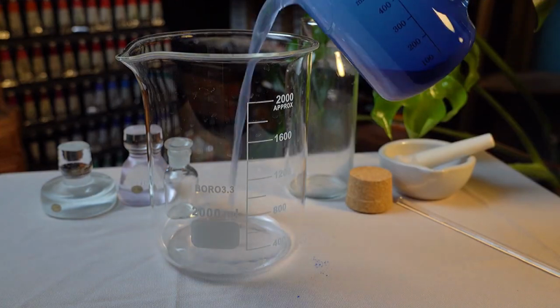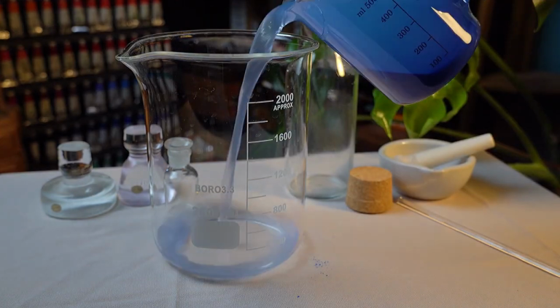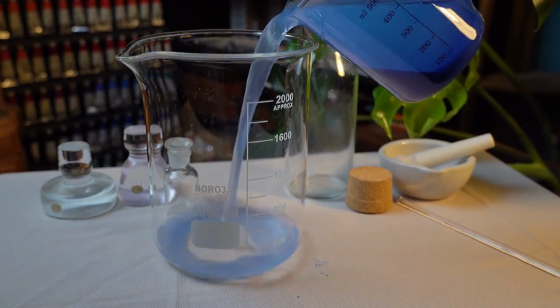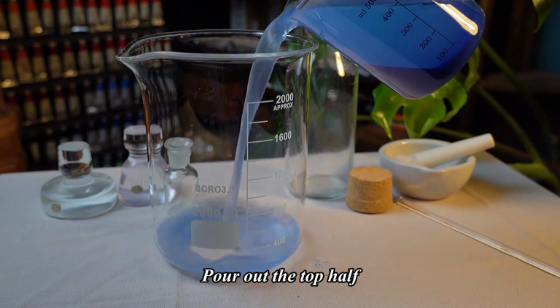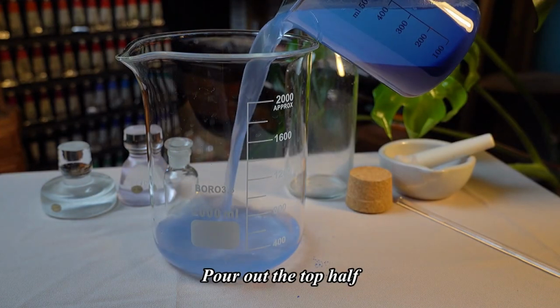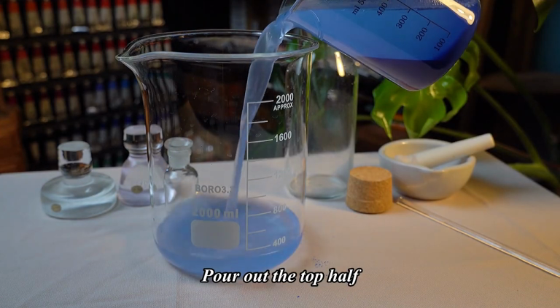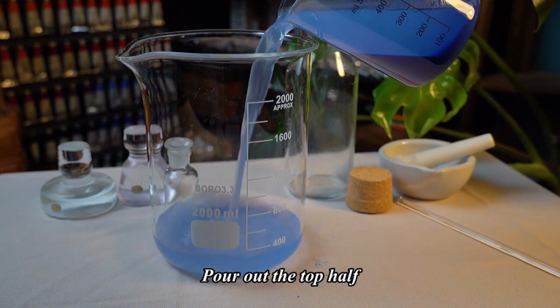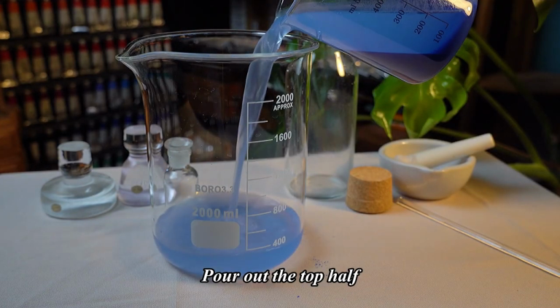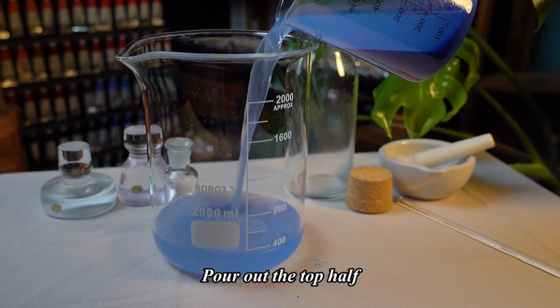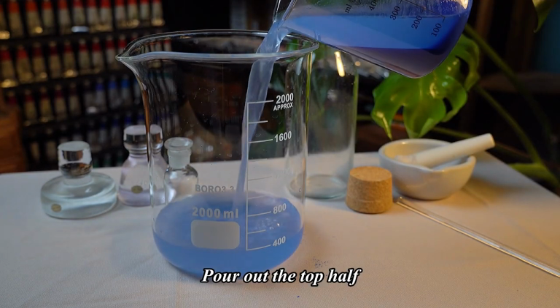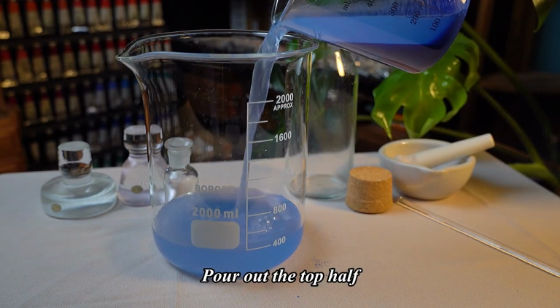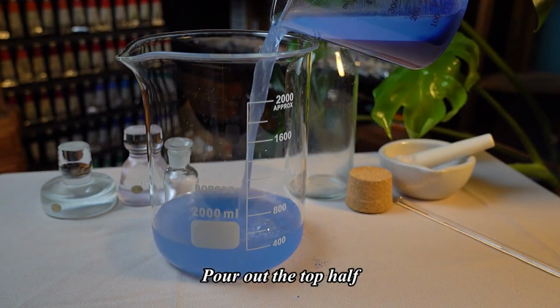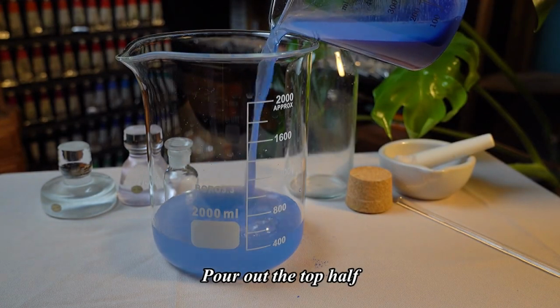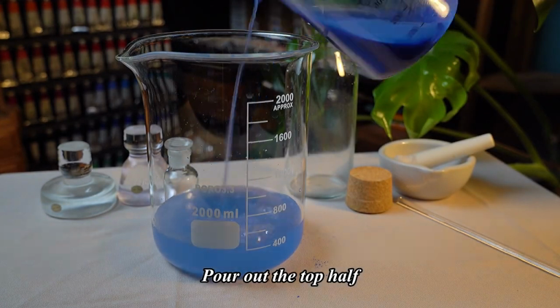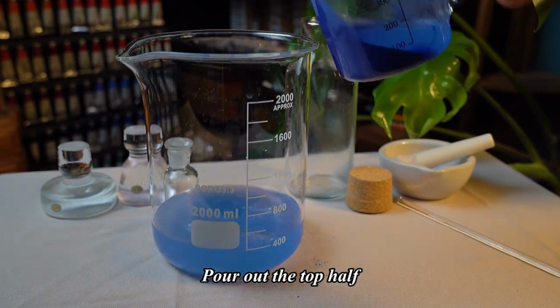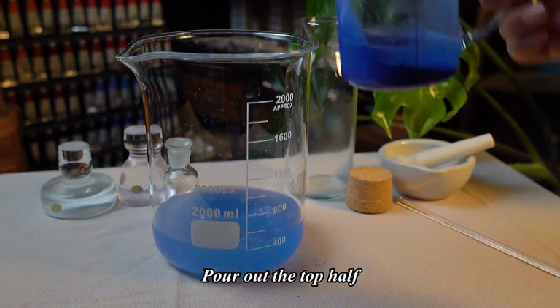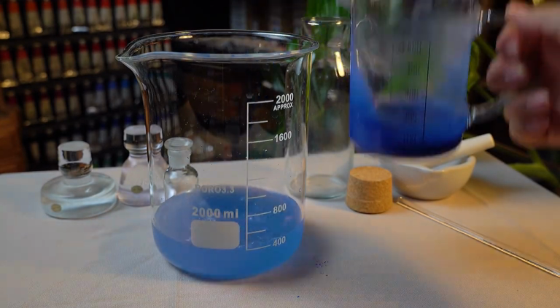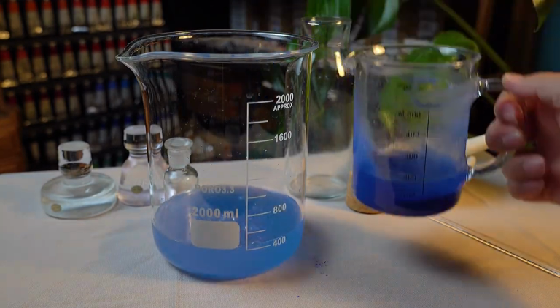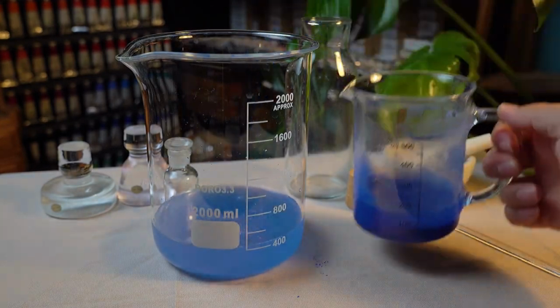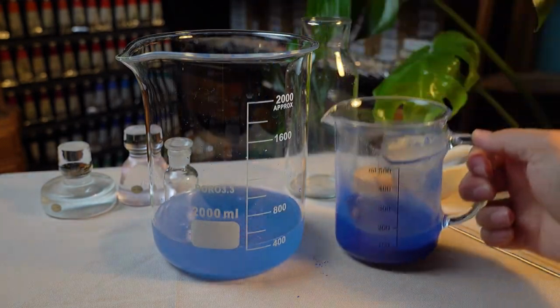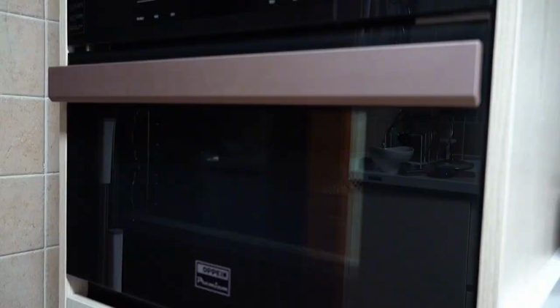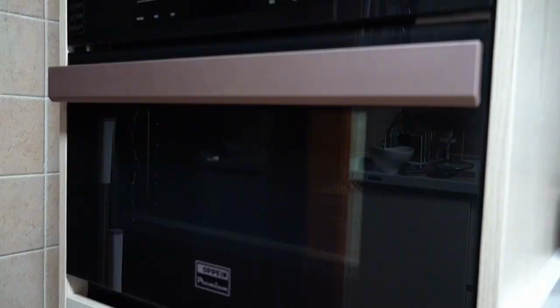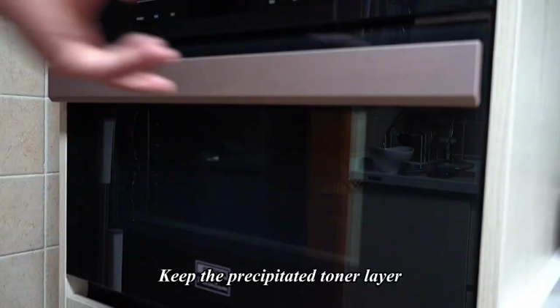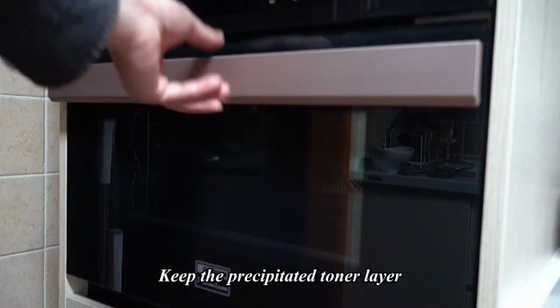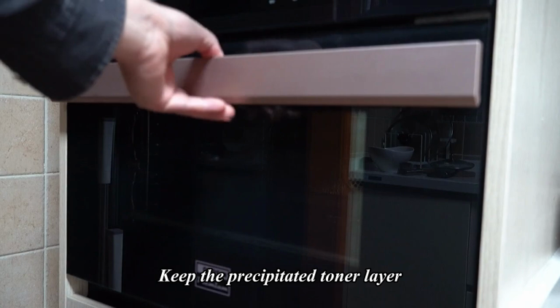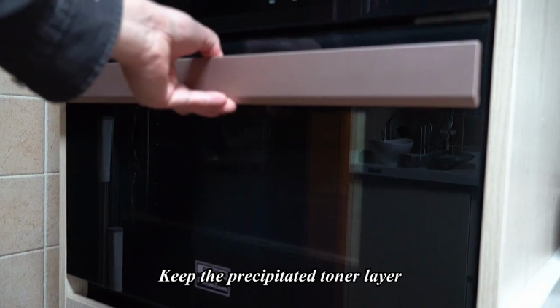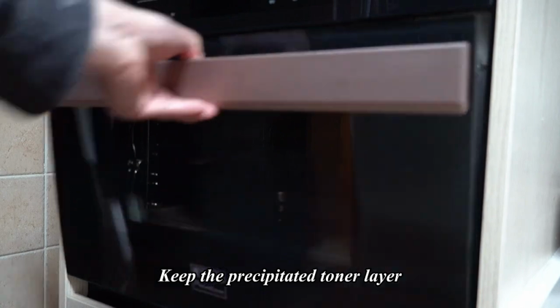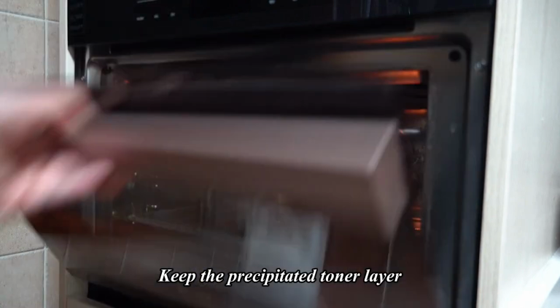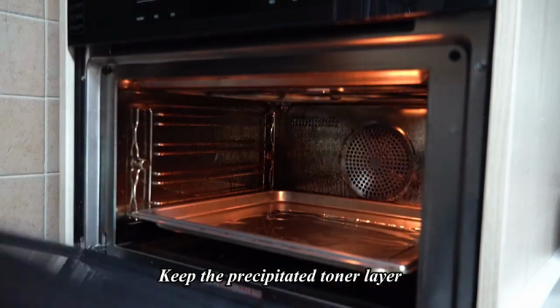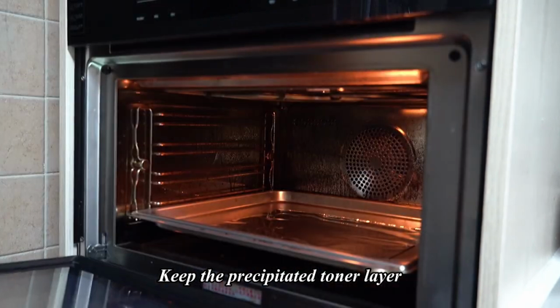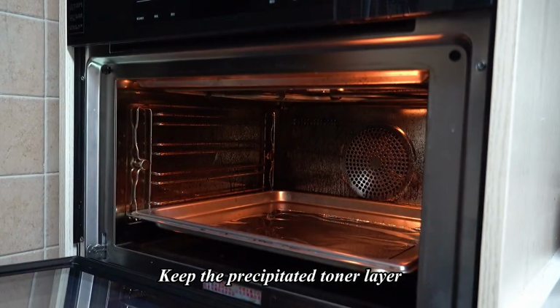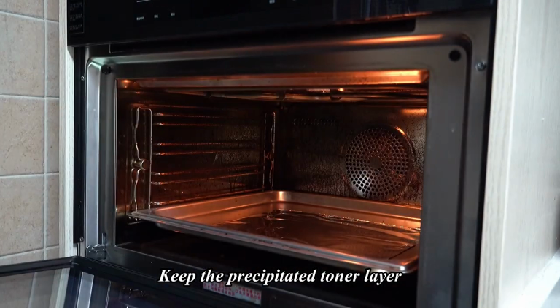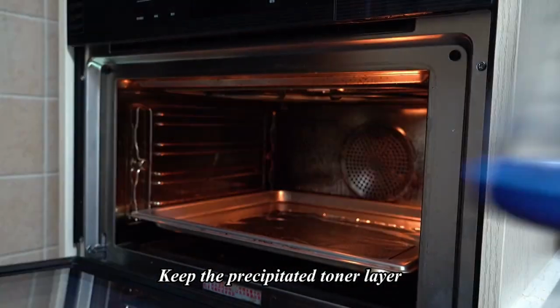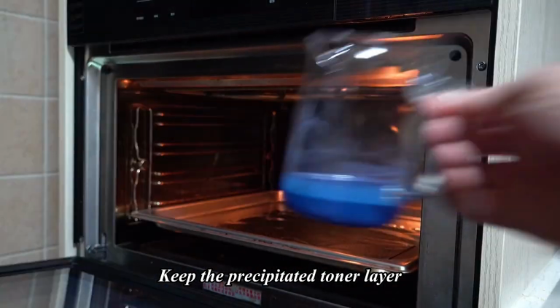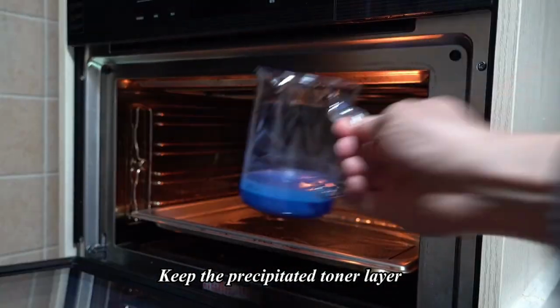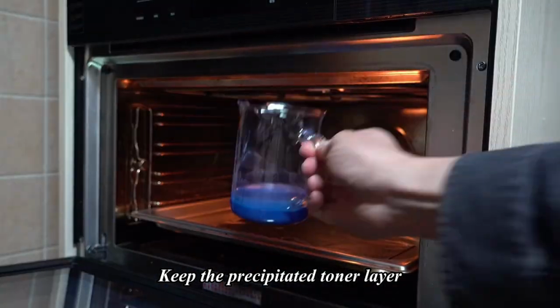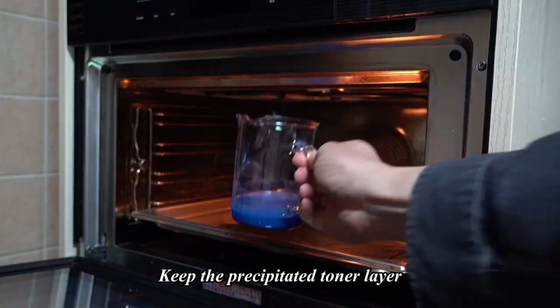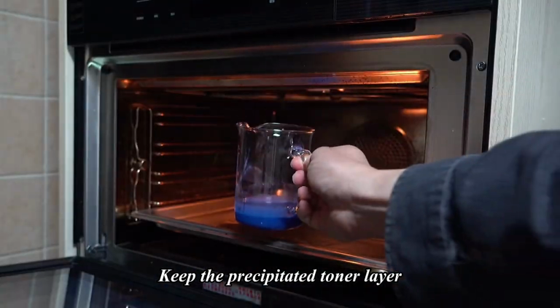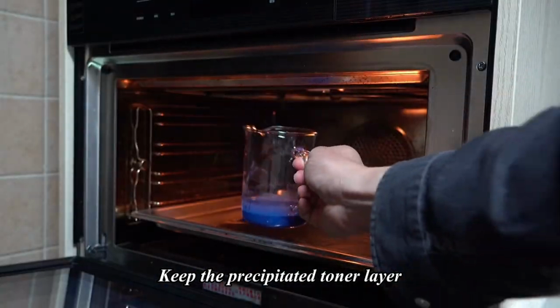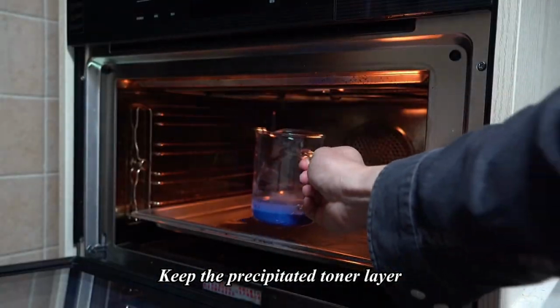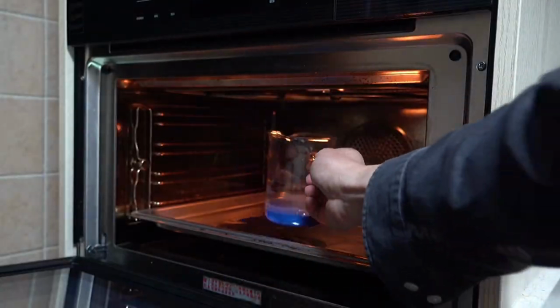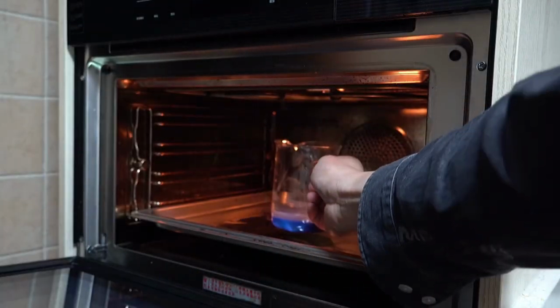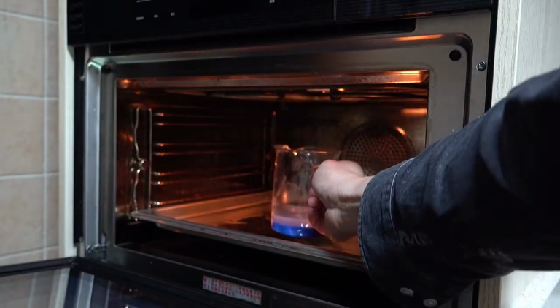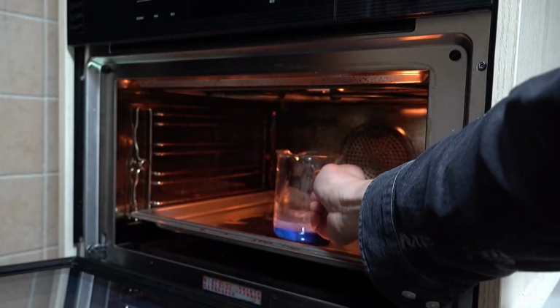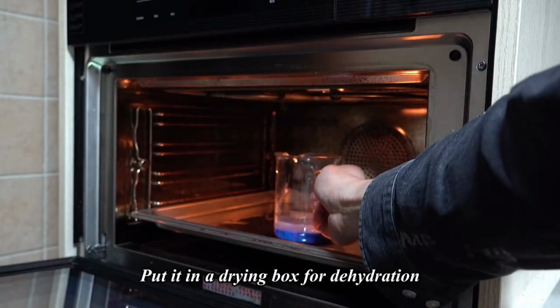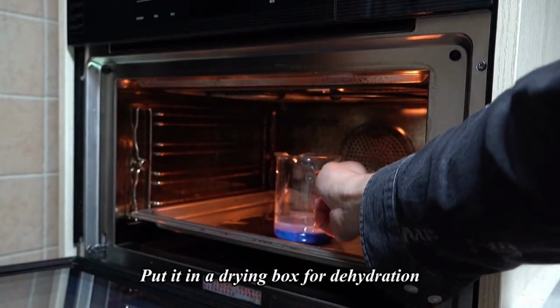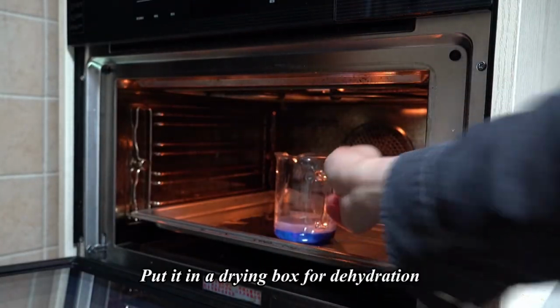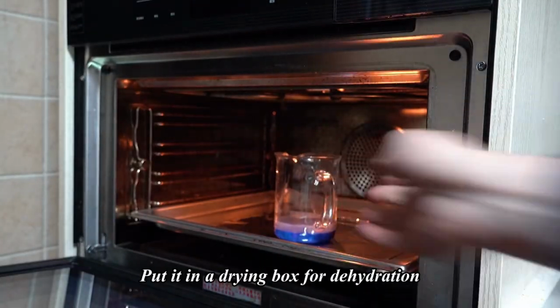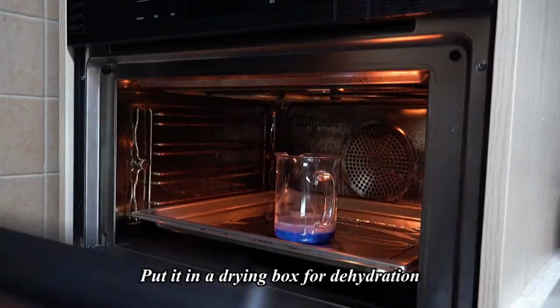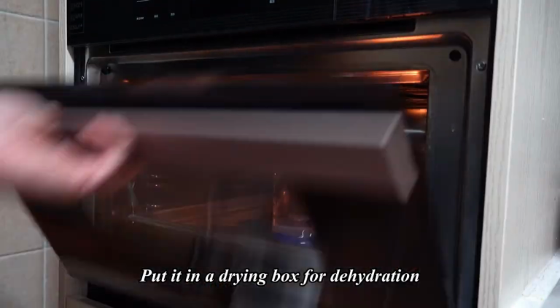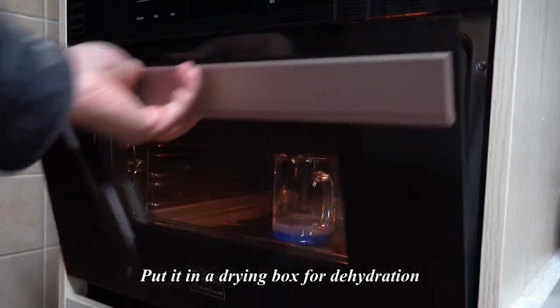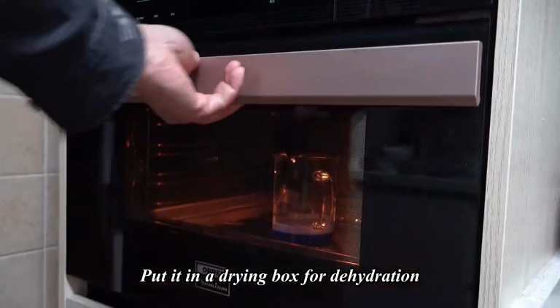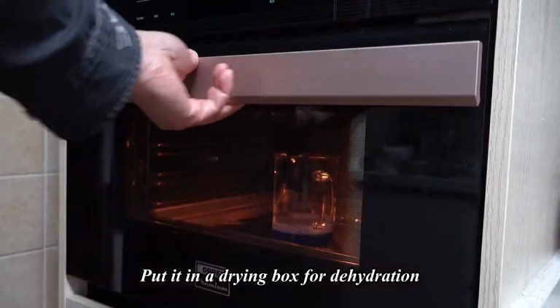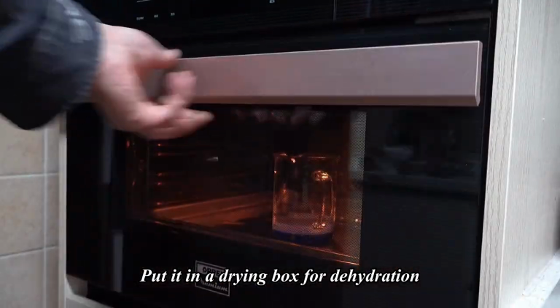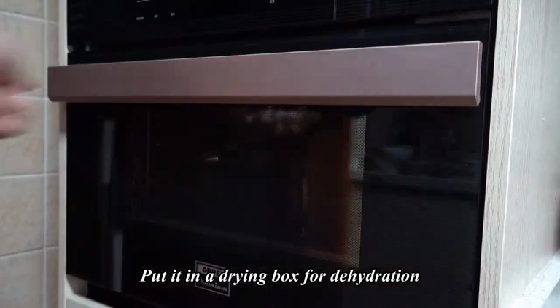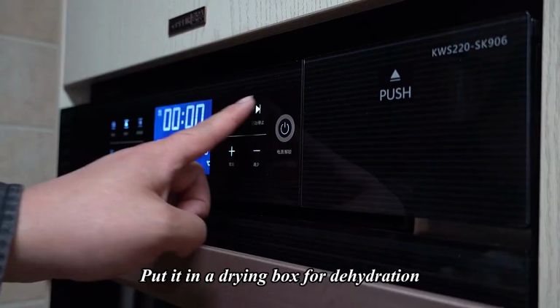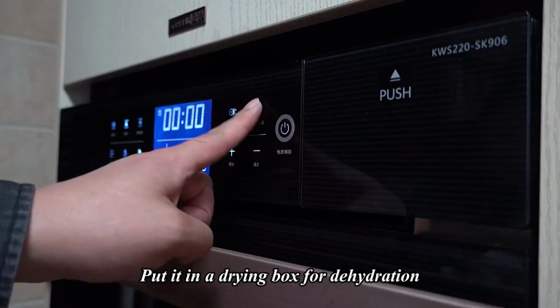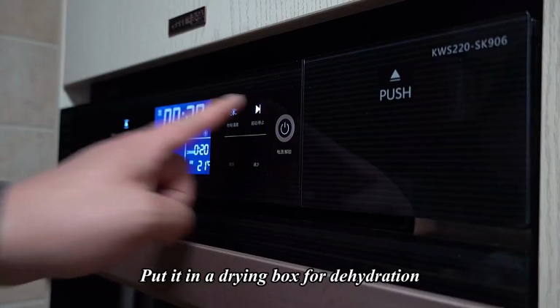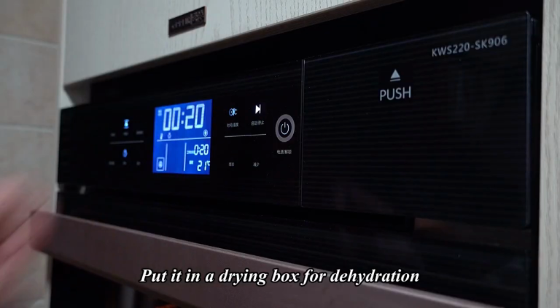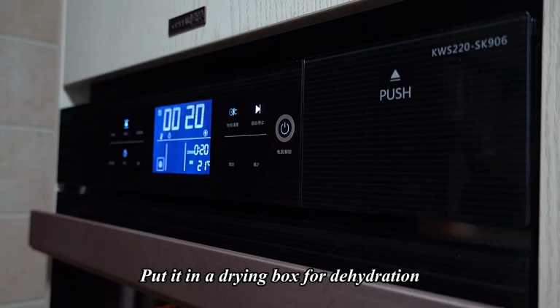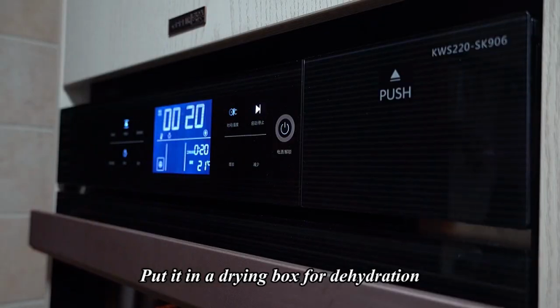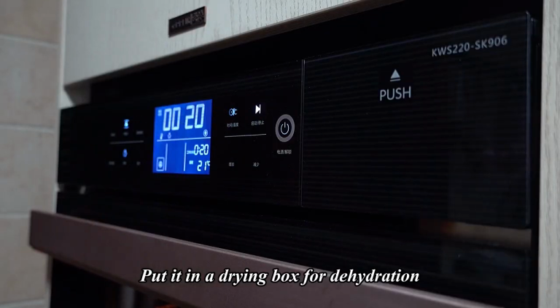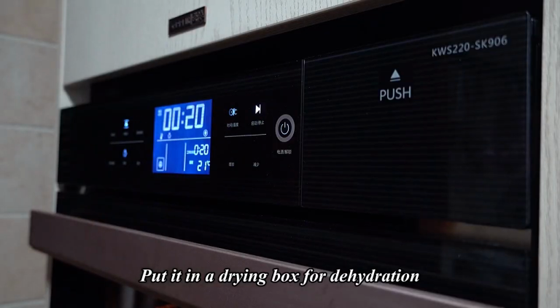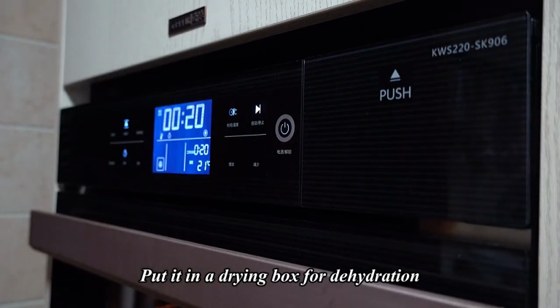Pour out the top half. Keep the precipitated toner layer. Put it in a drying box for dehydration.